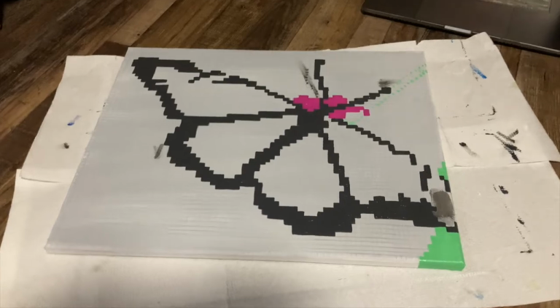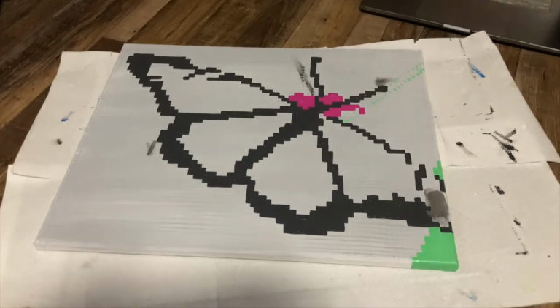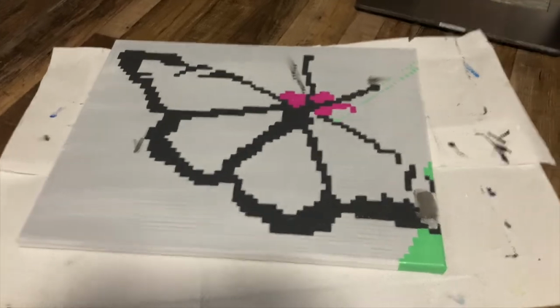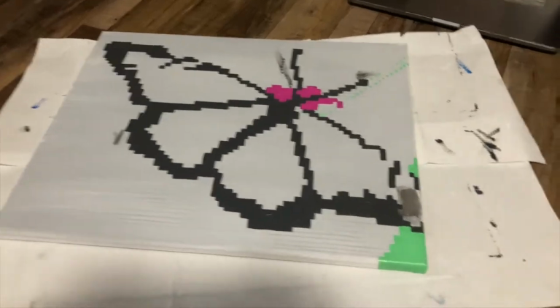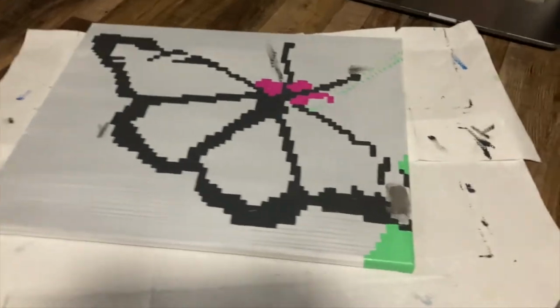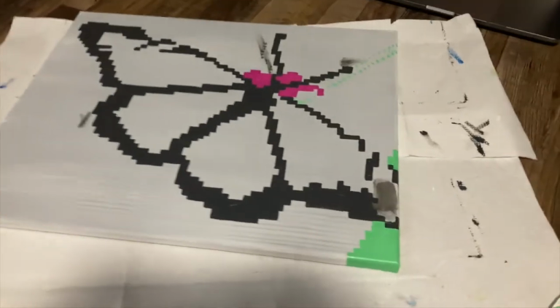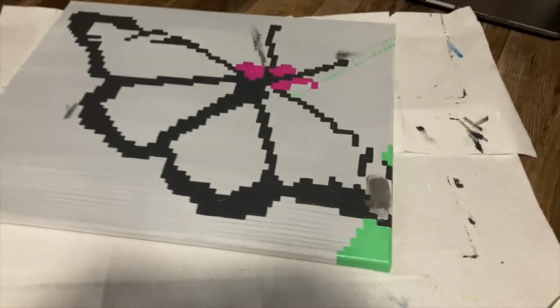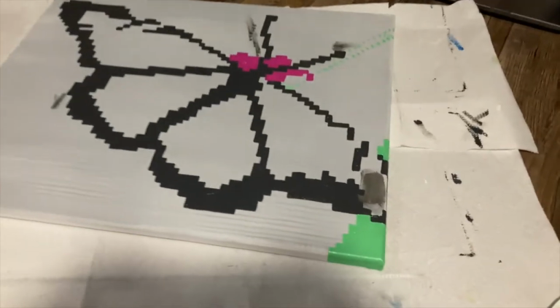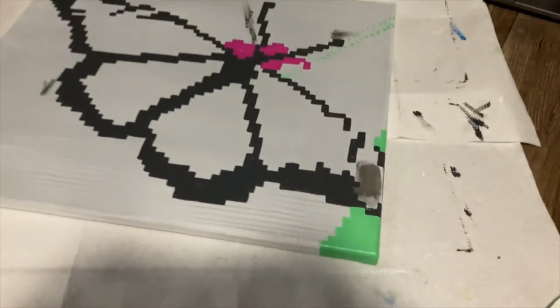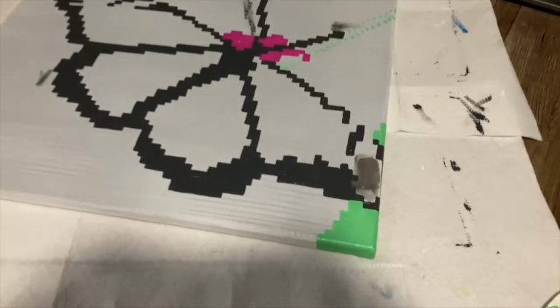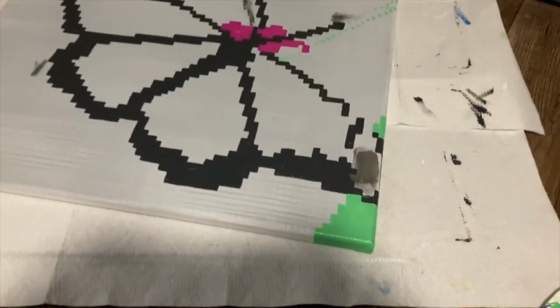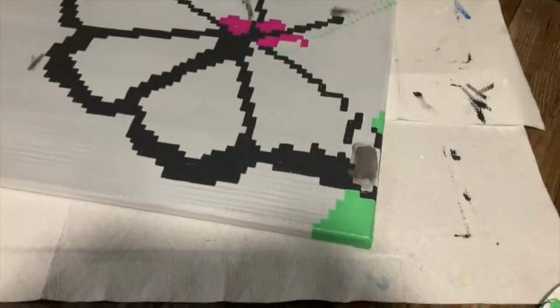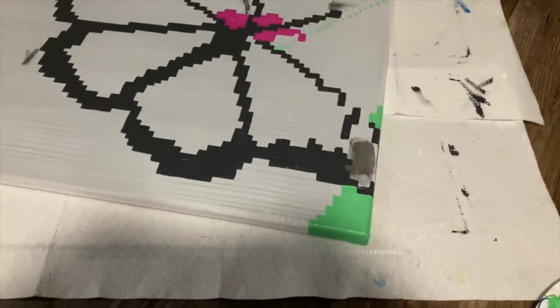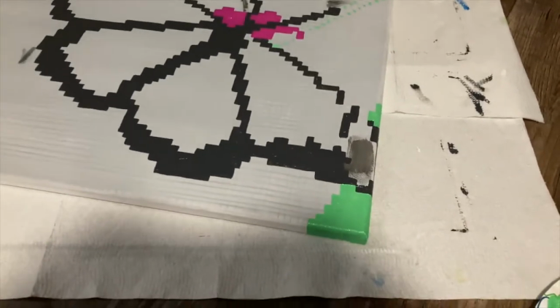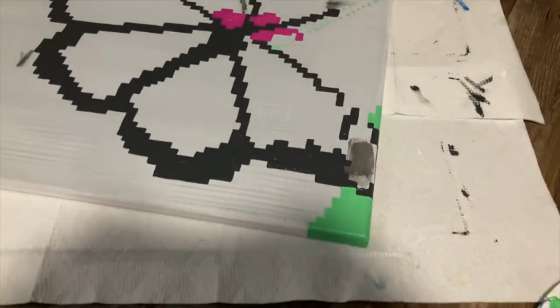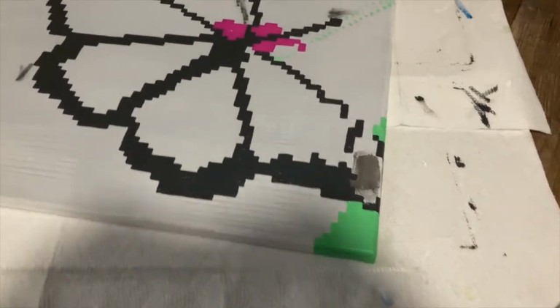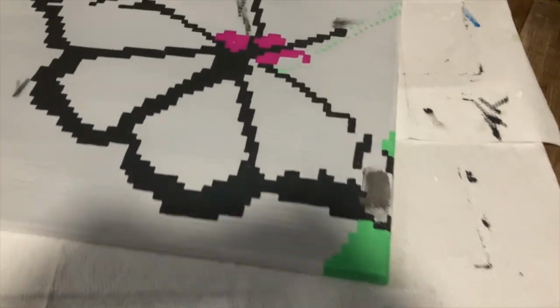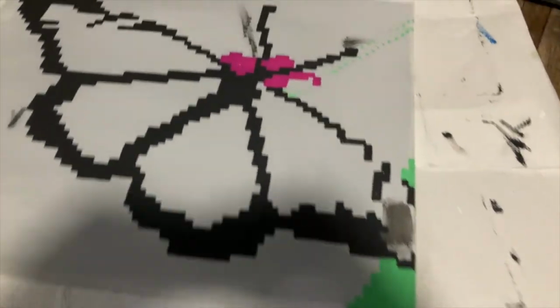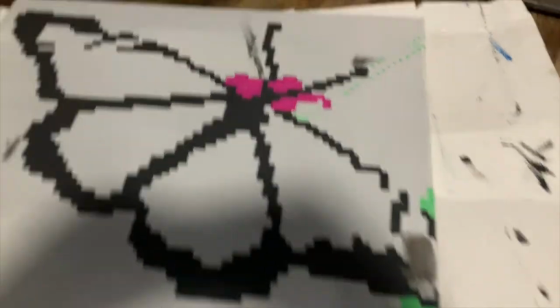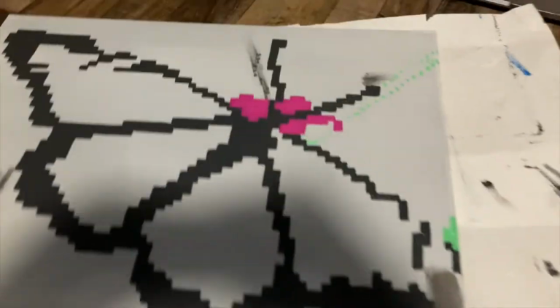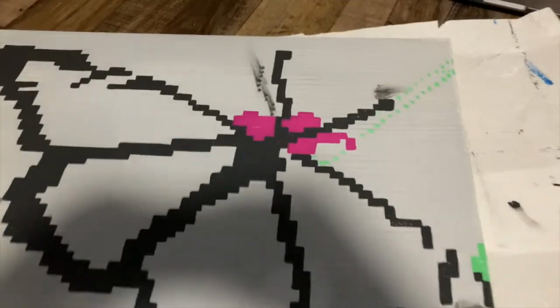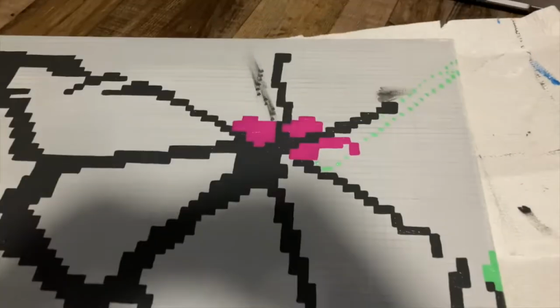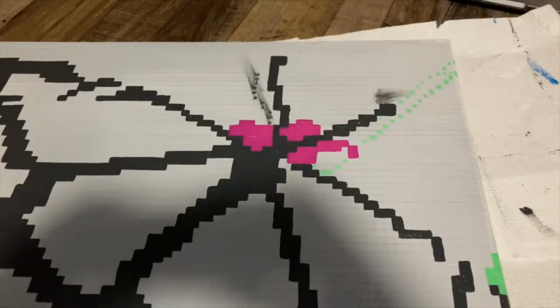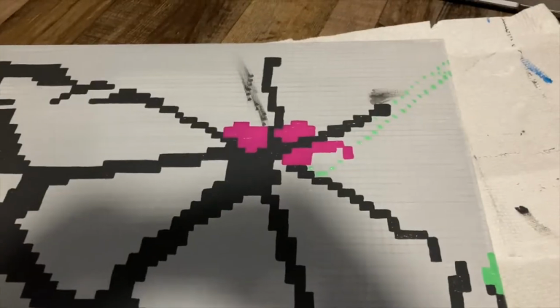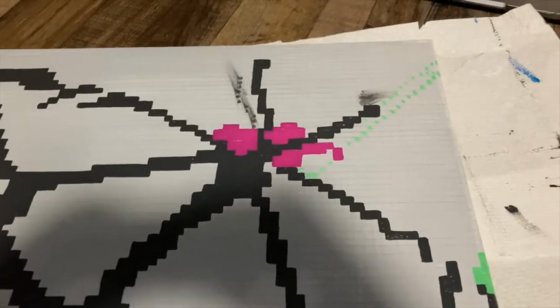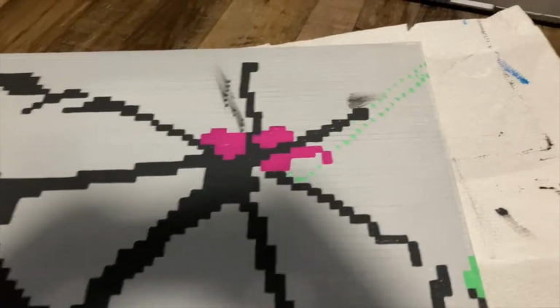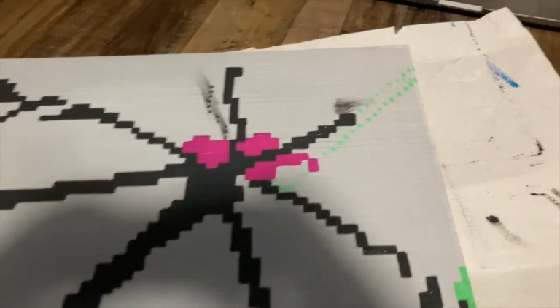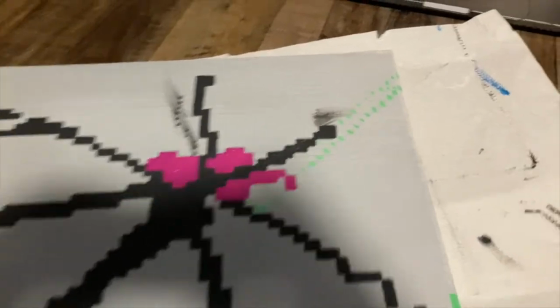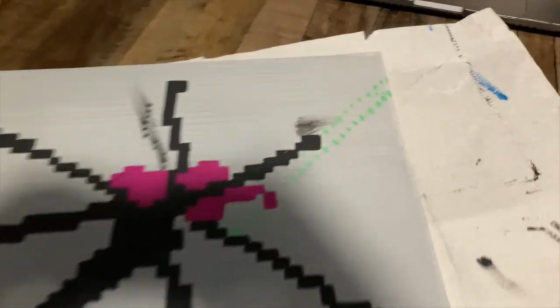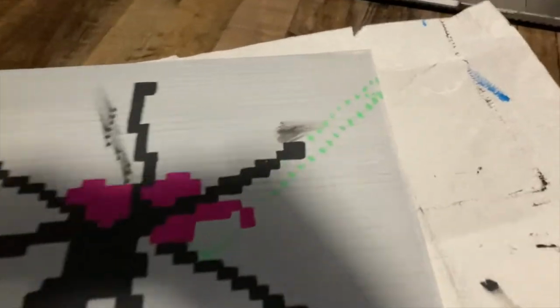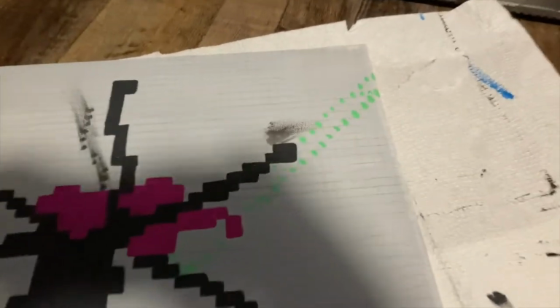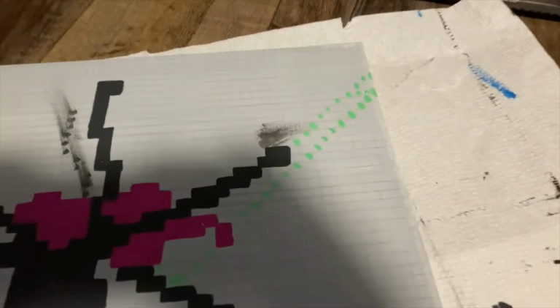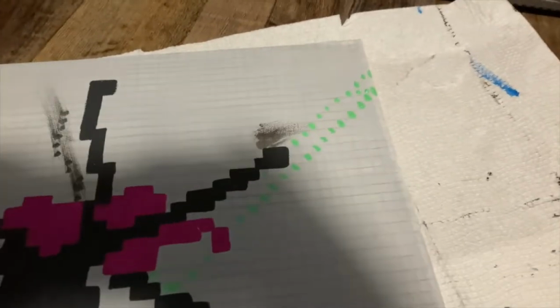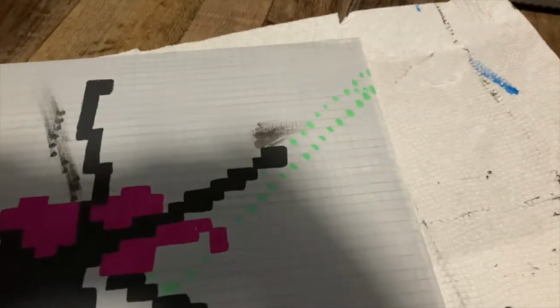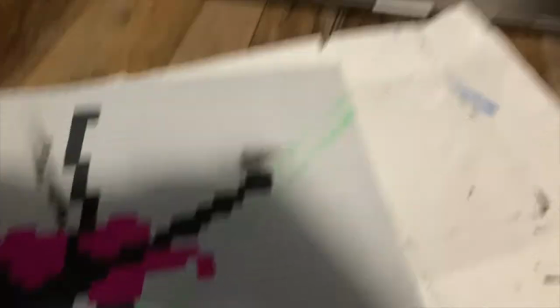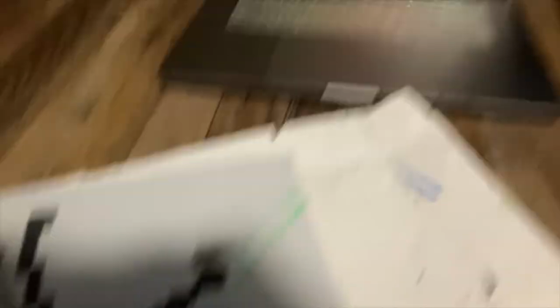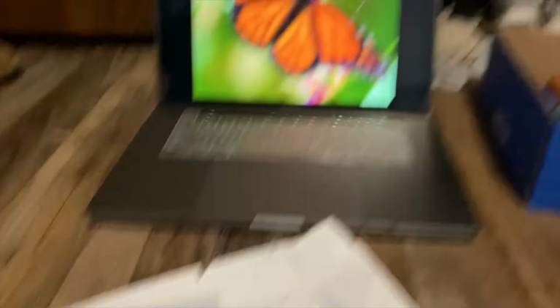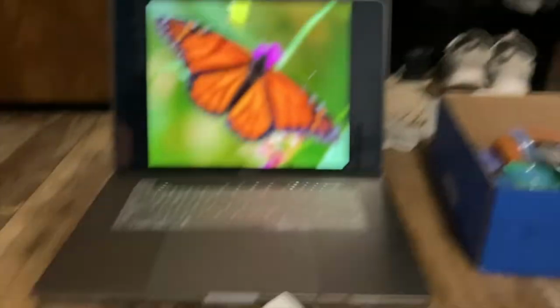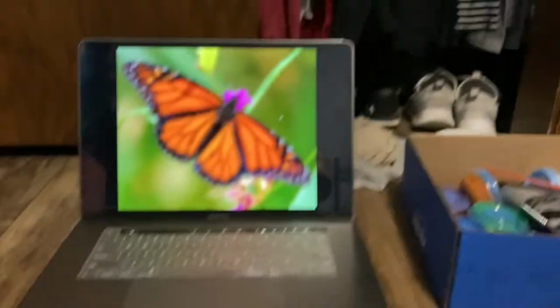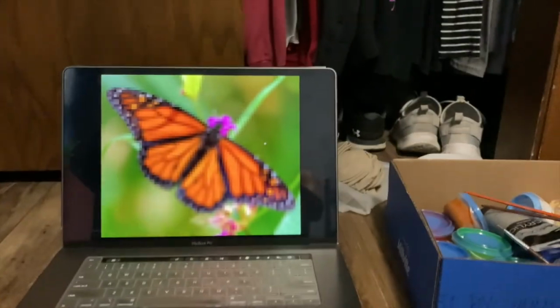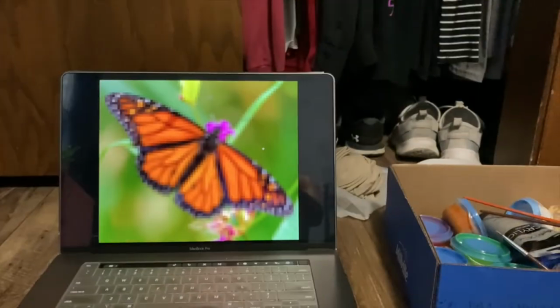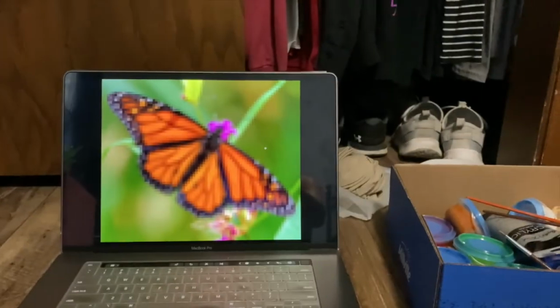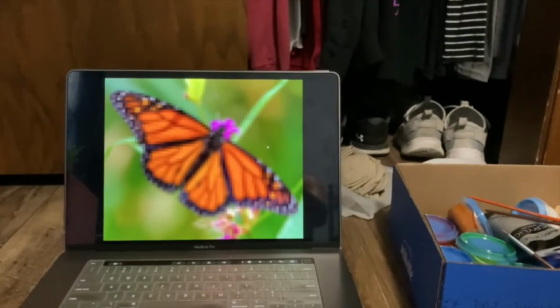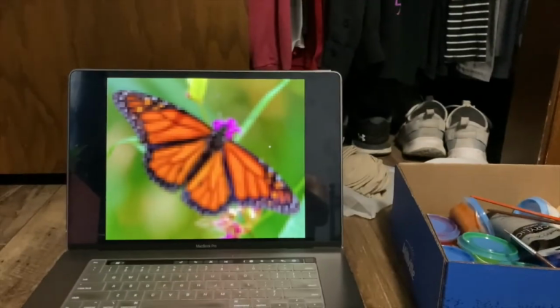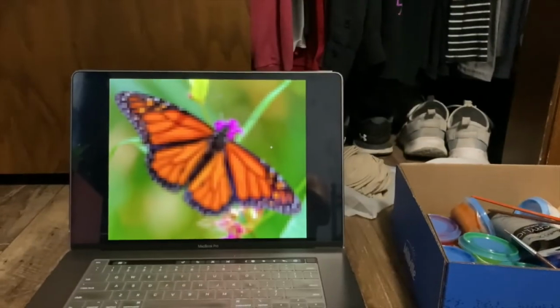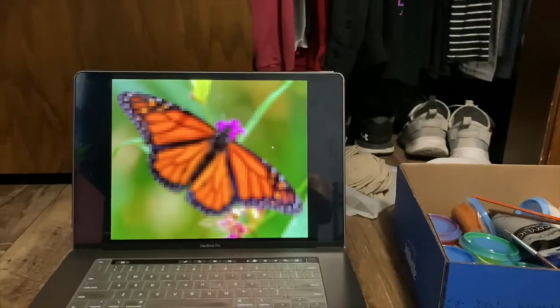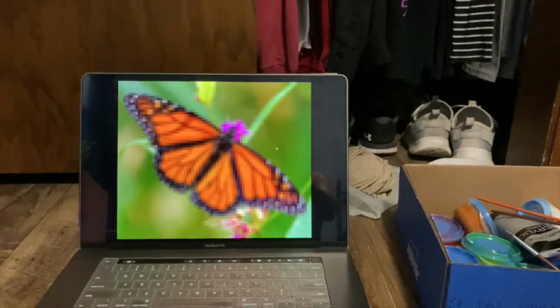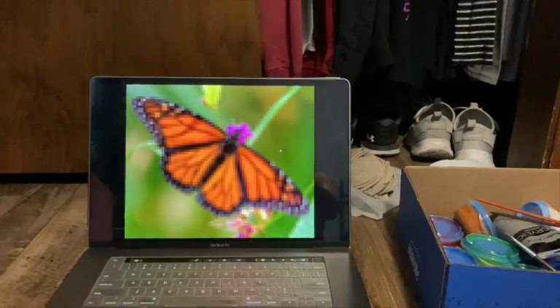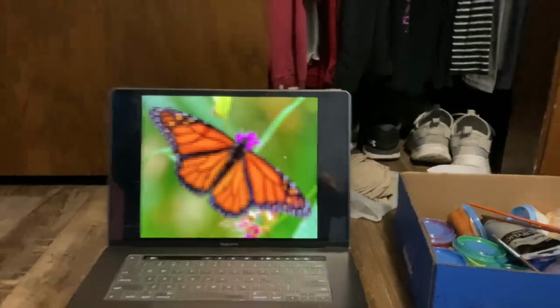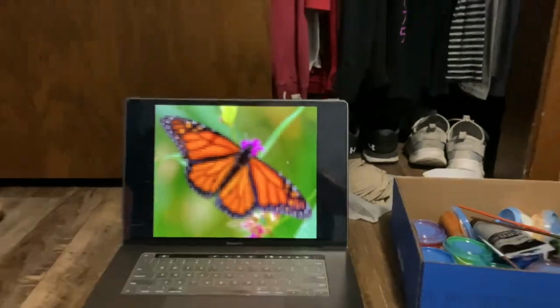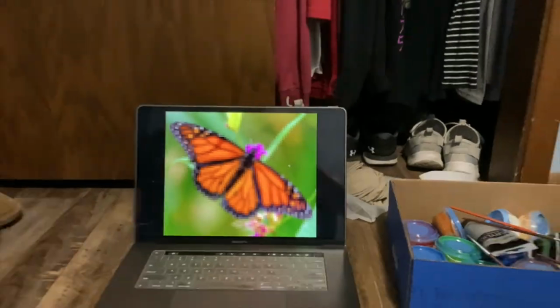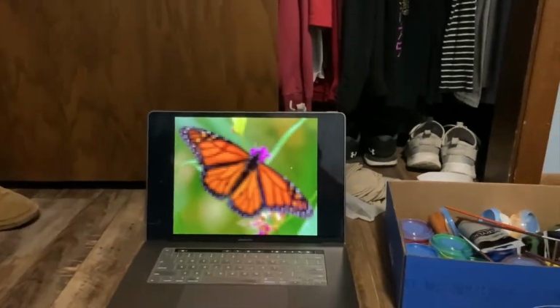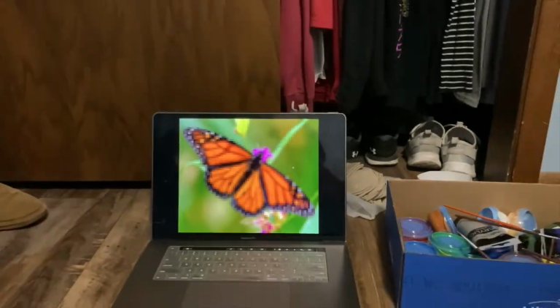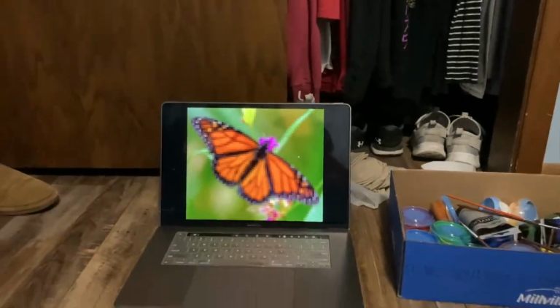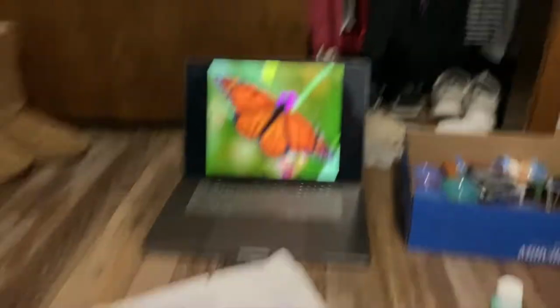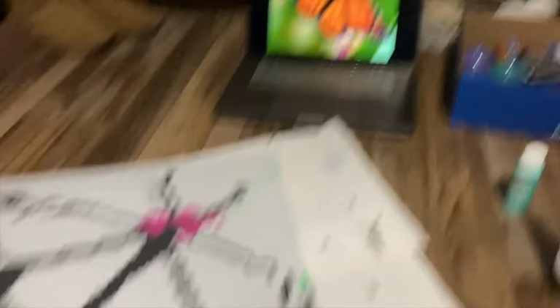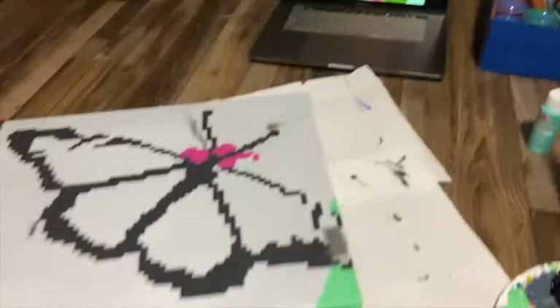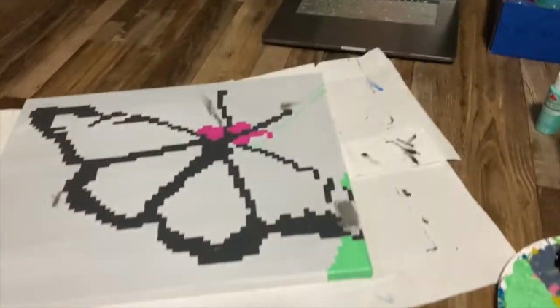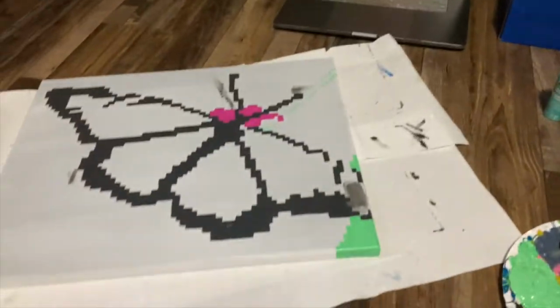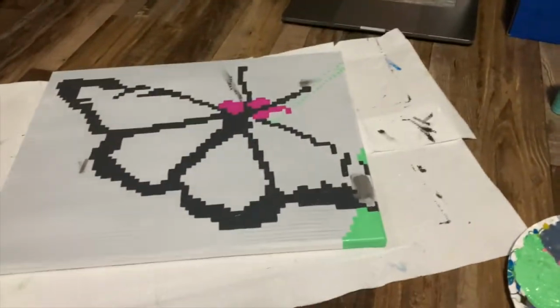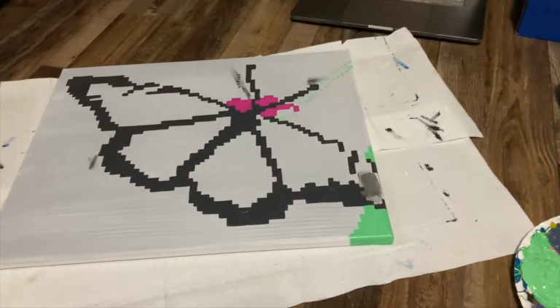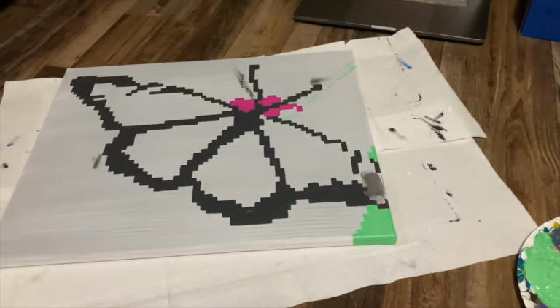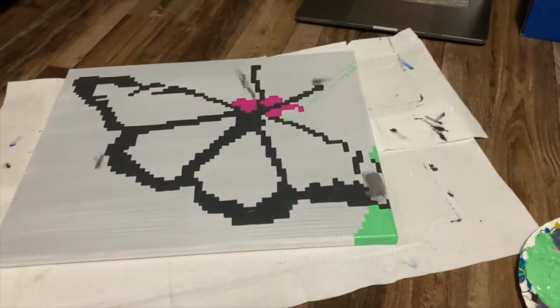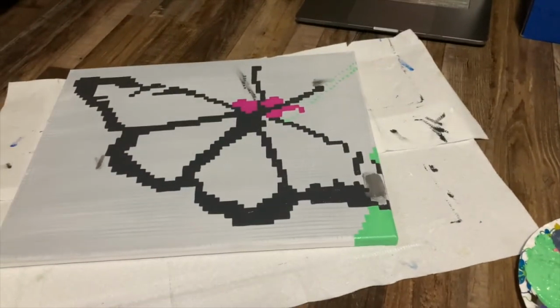Now I am blocking out the green and the pink. As you can see, I'm working on this part here, and yeah, that's what we're doing now.